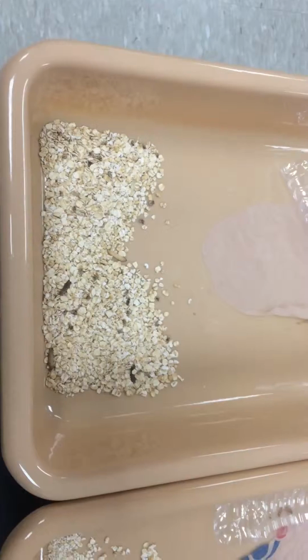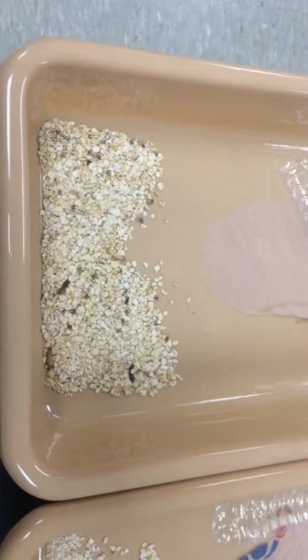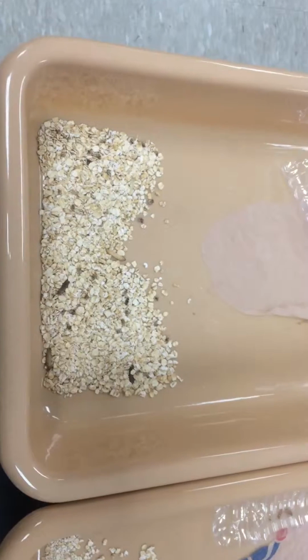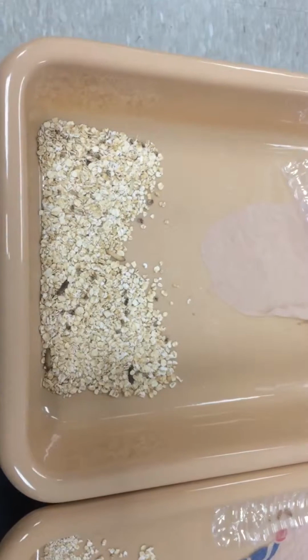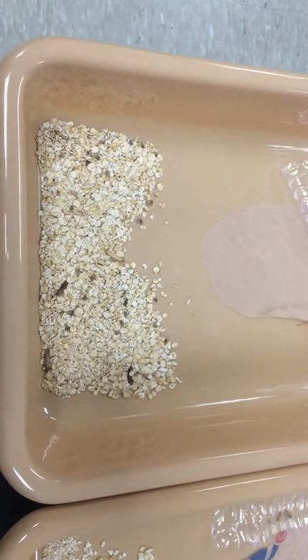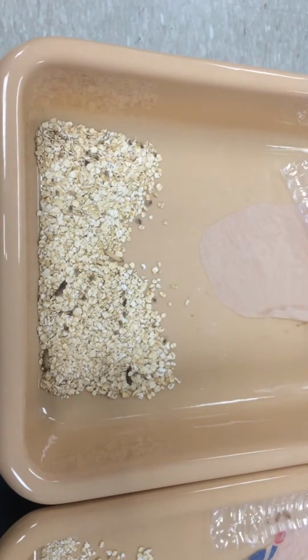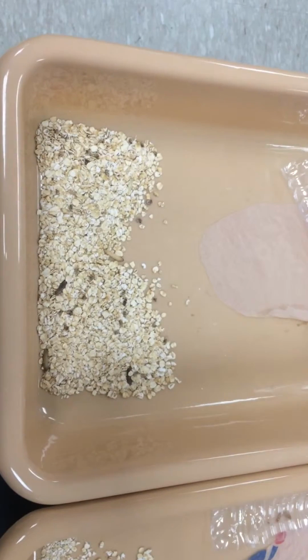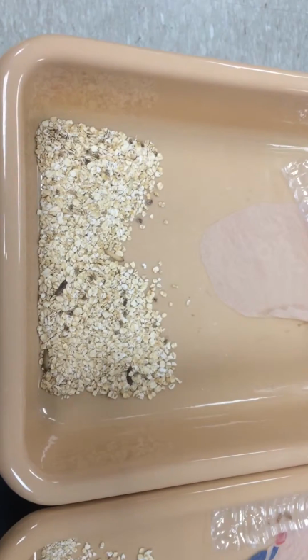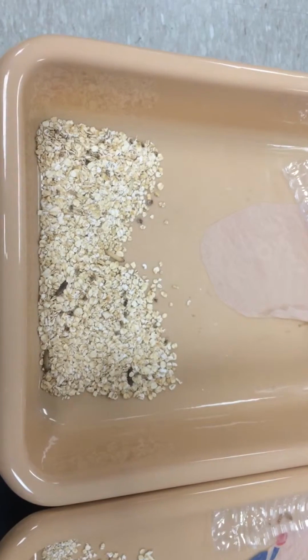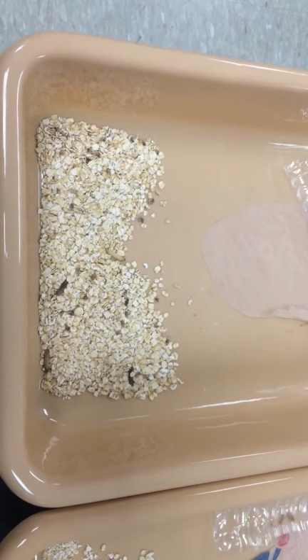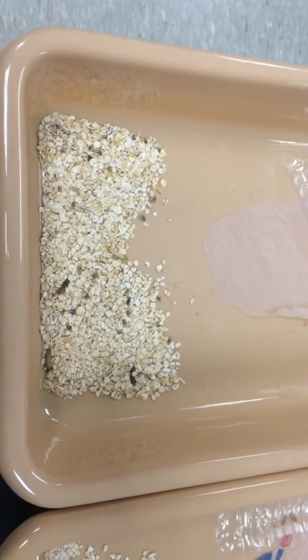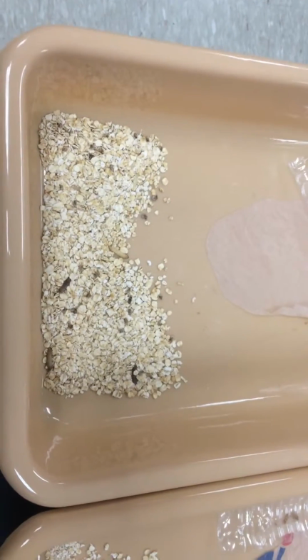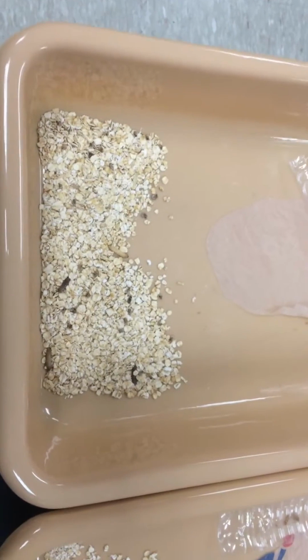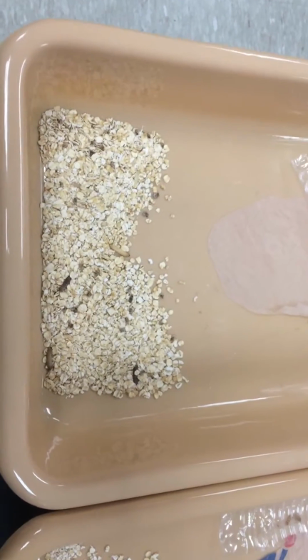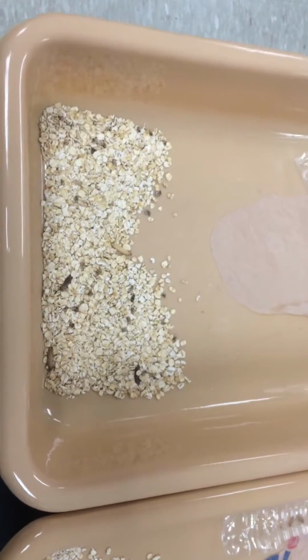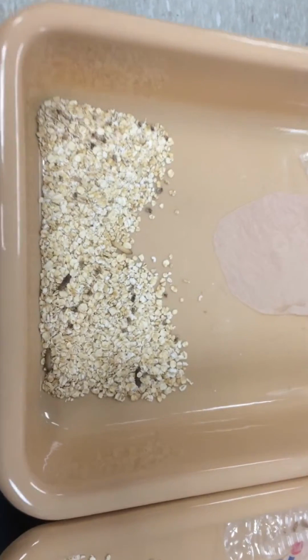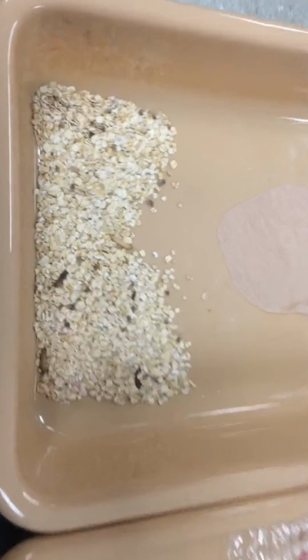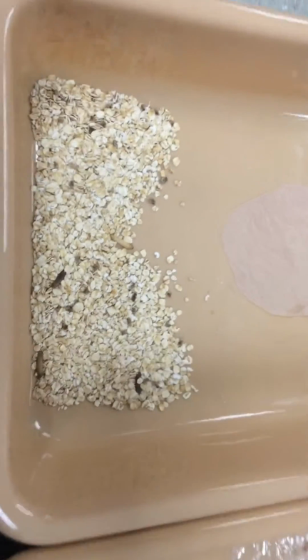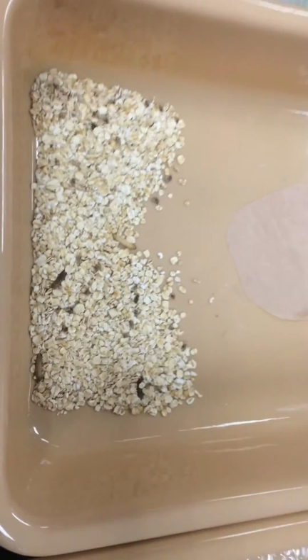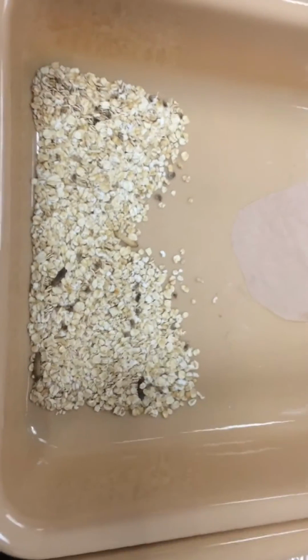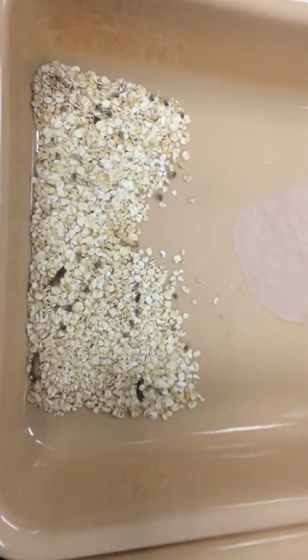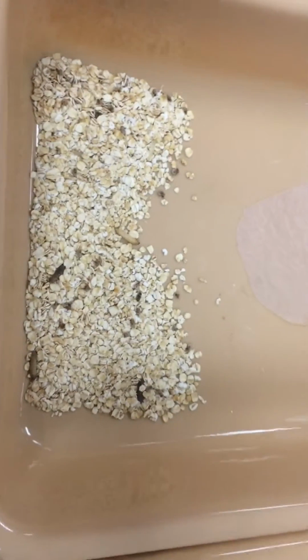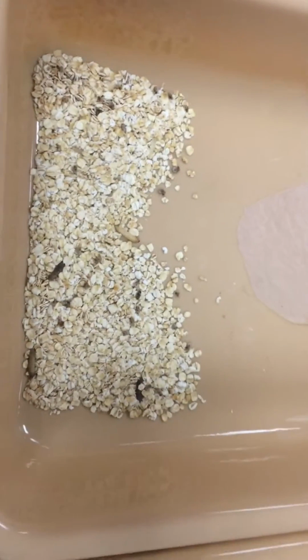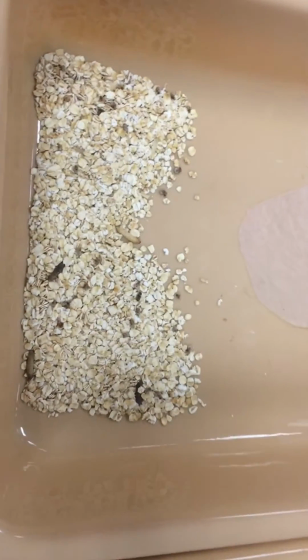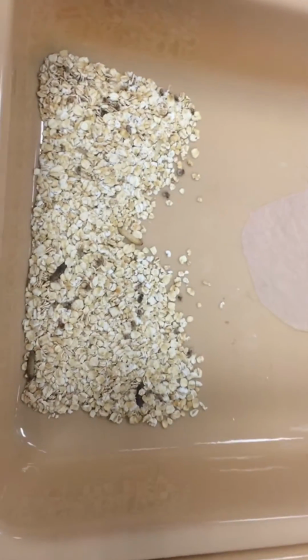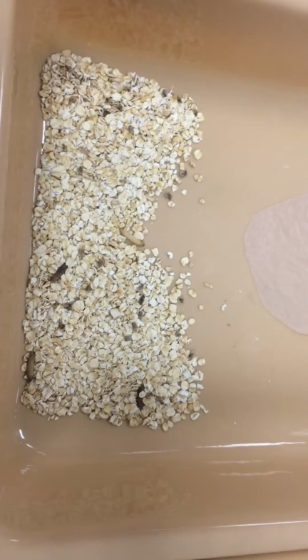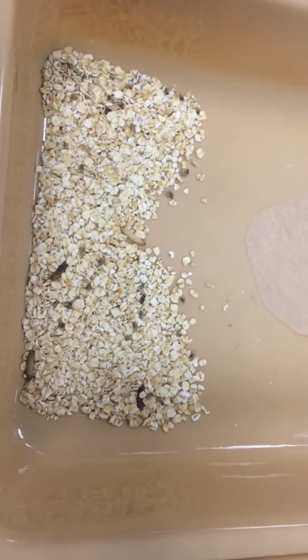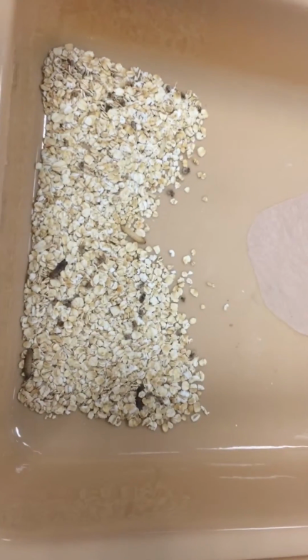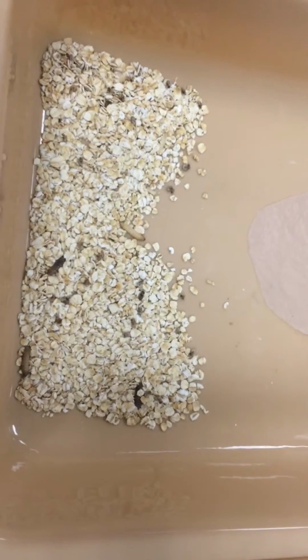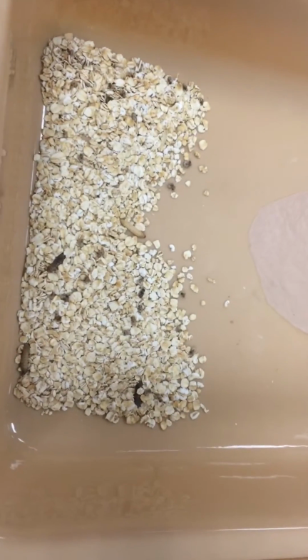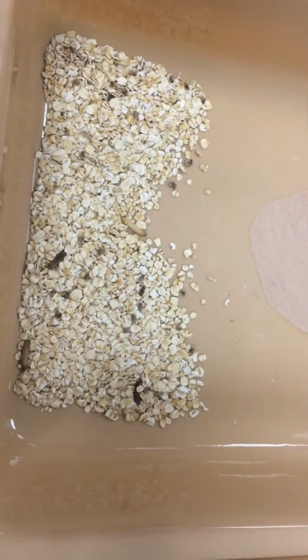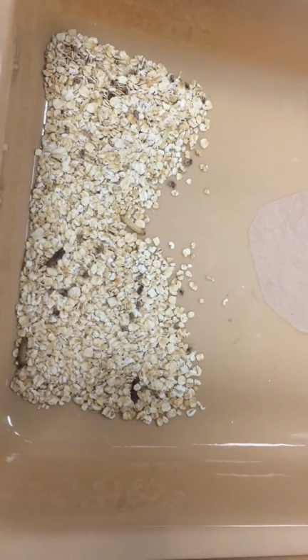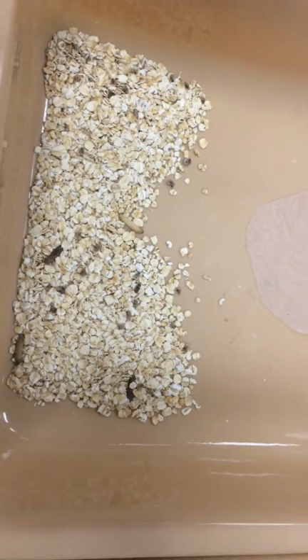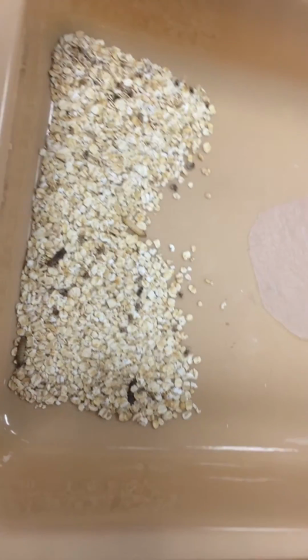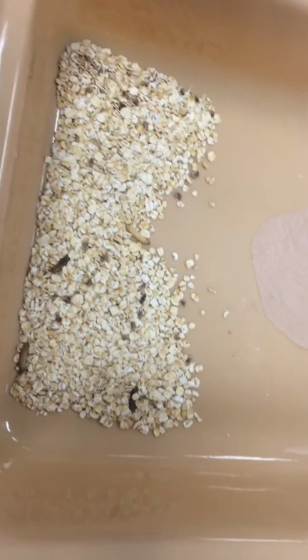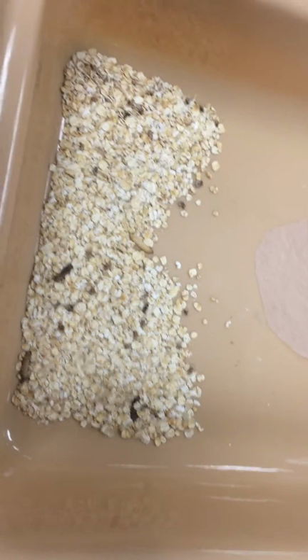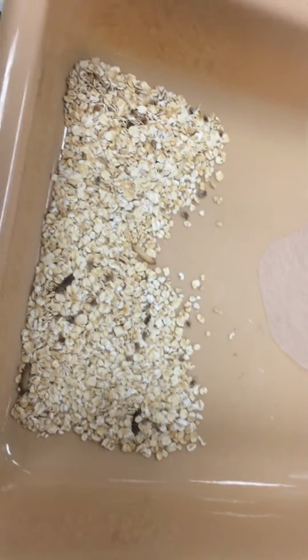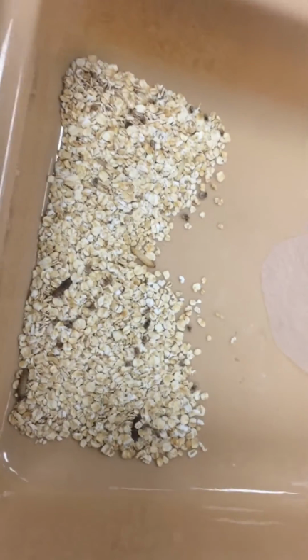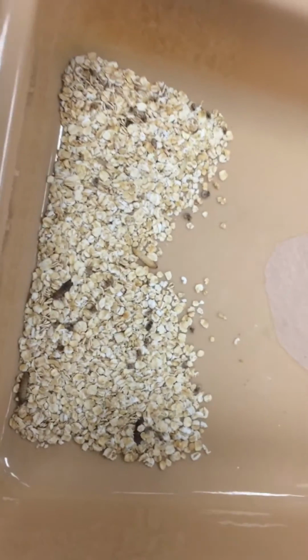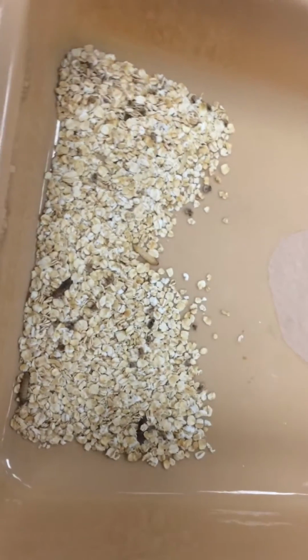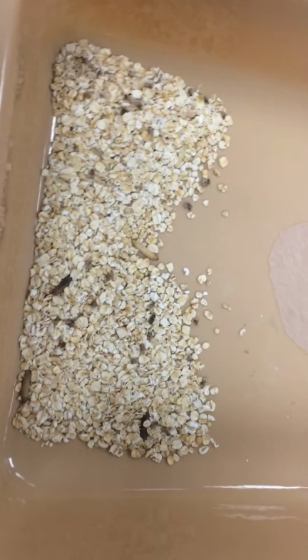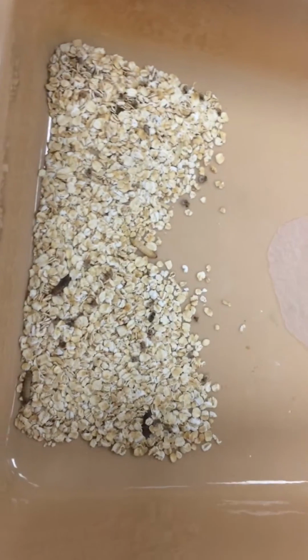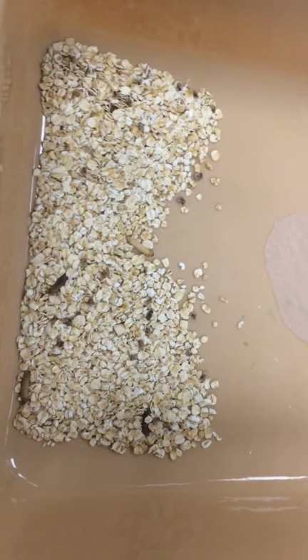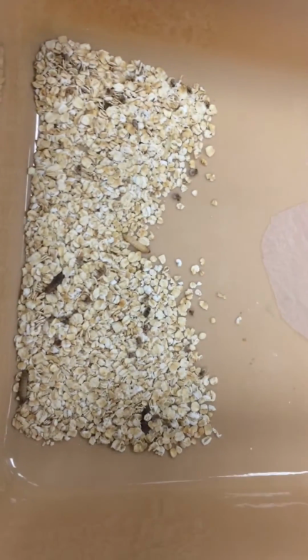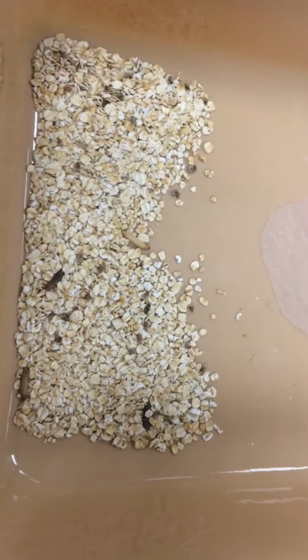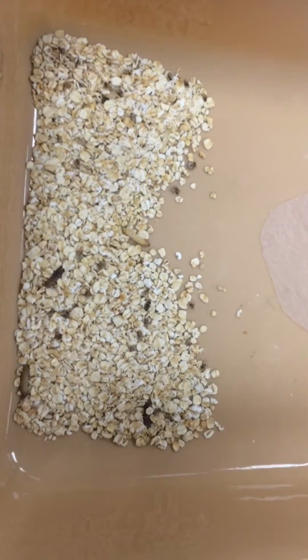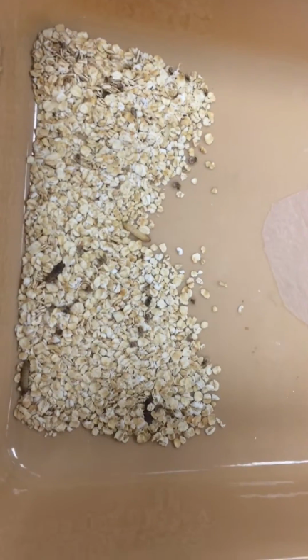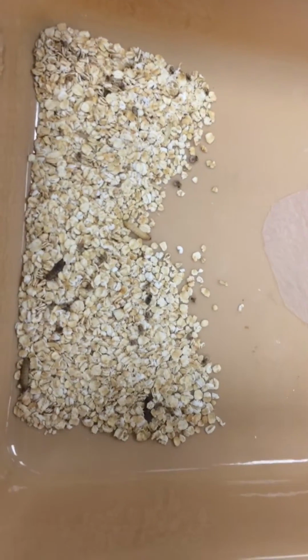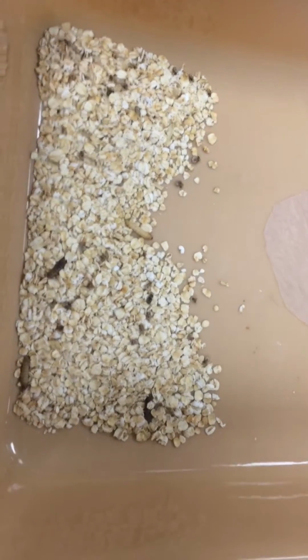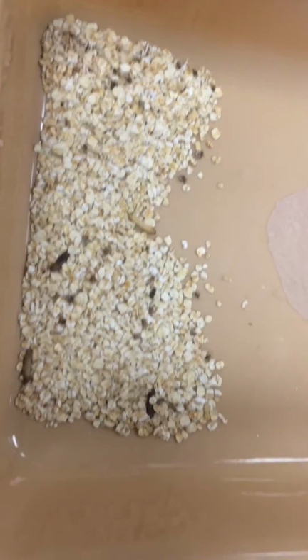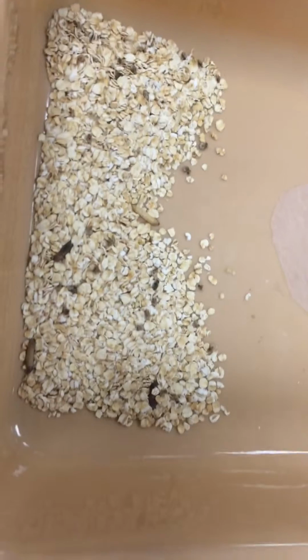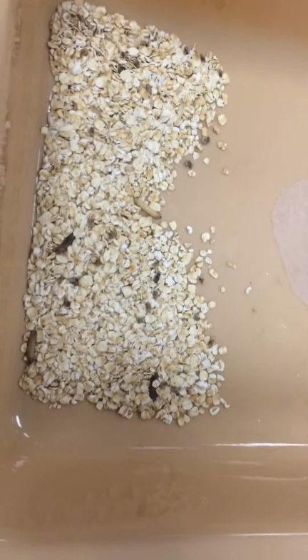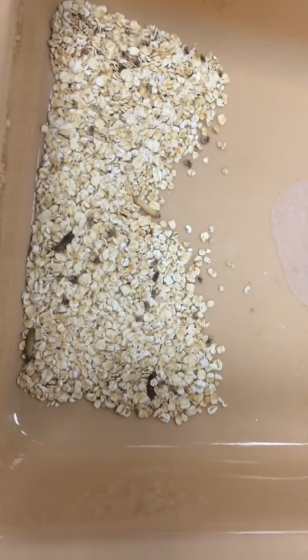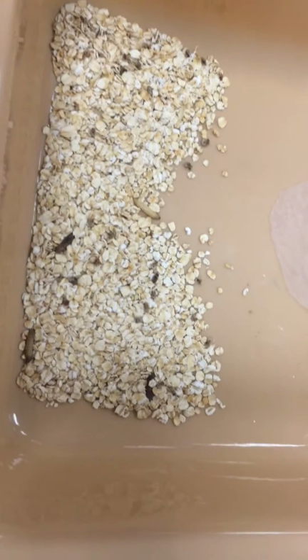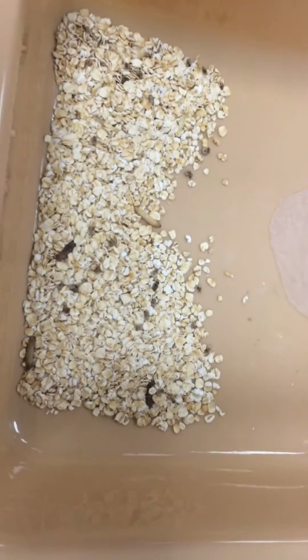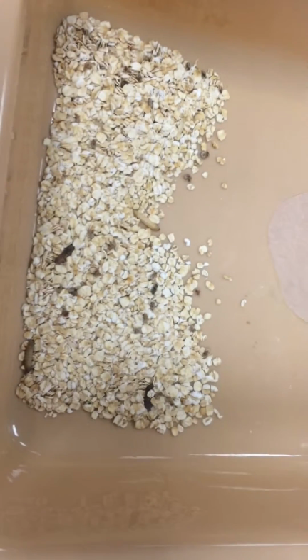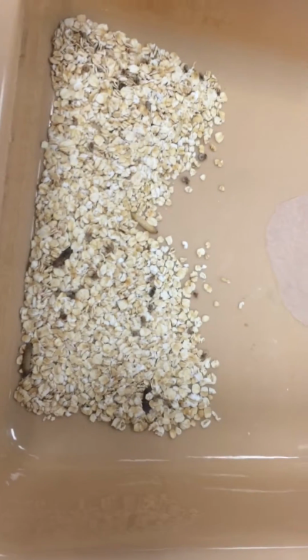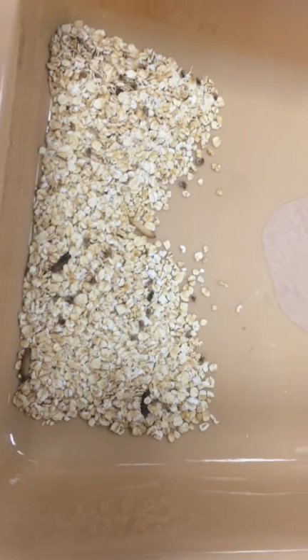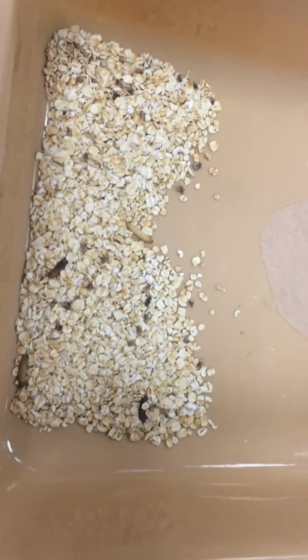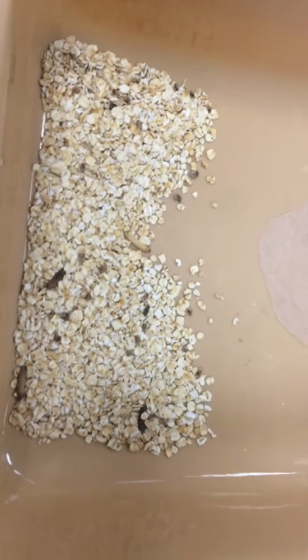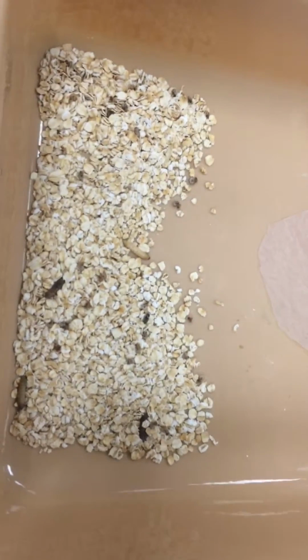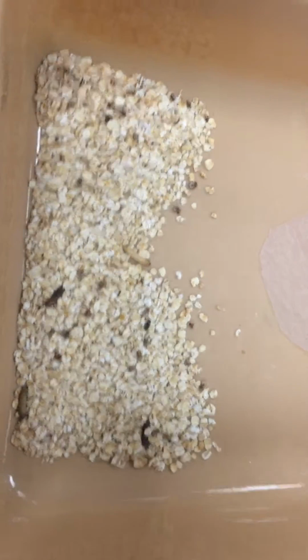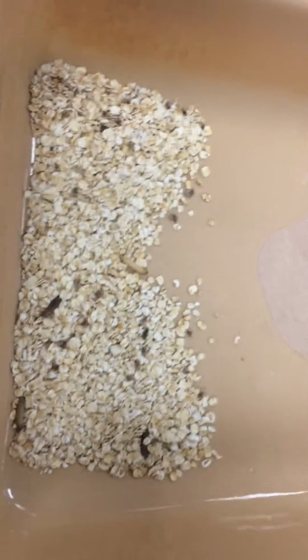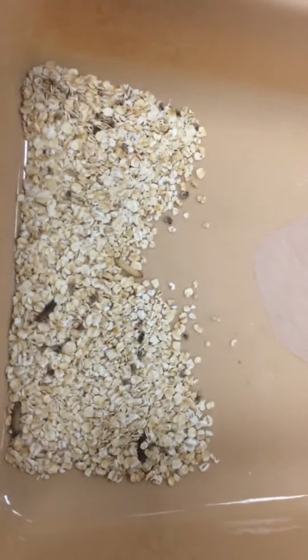Alright, welcome to week 2 update of the mealworms, waxworms, and superworms eating plastic and care video.